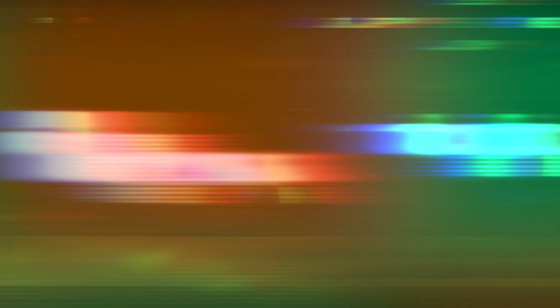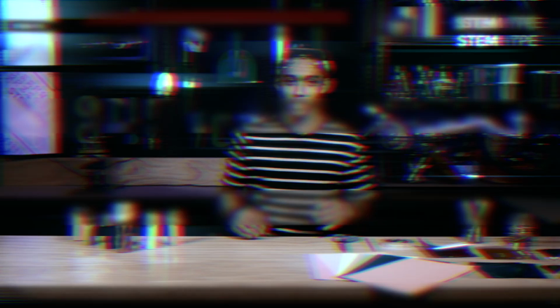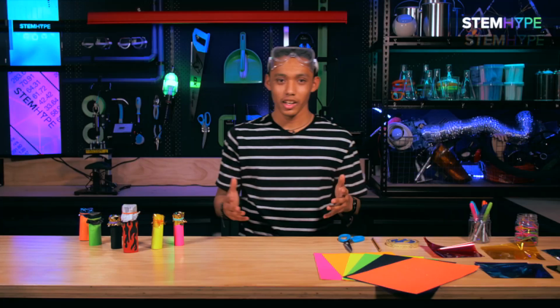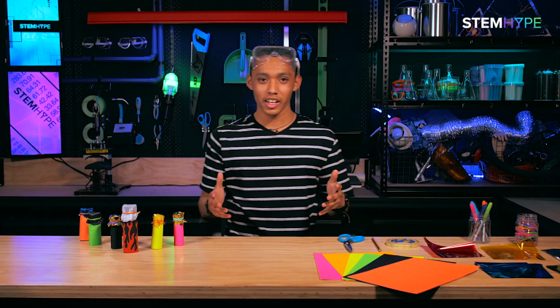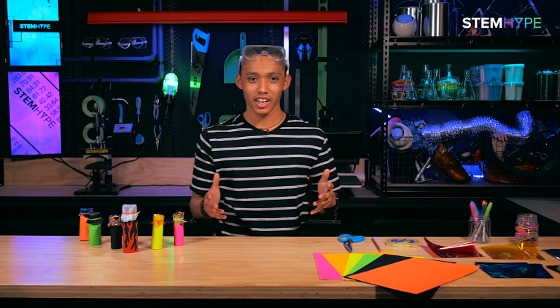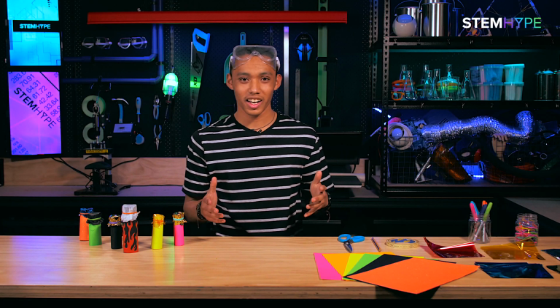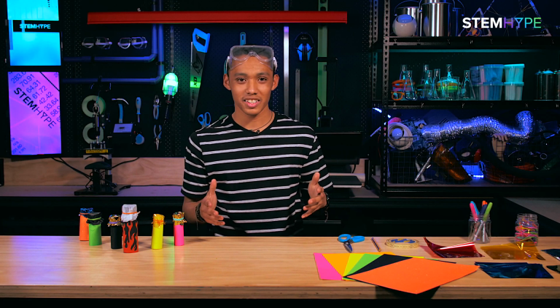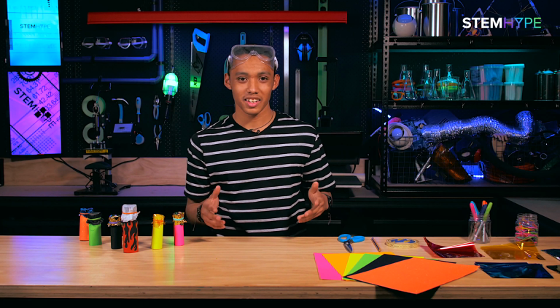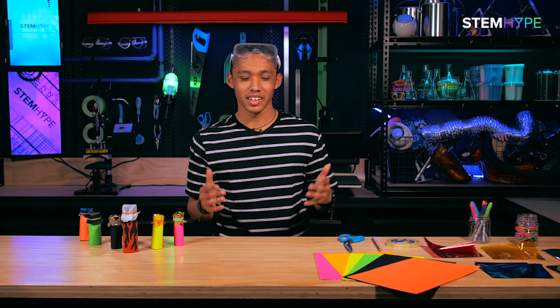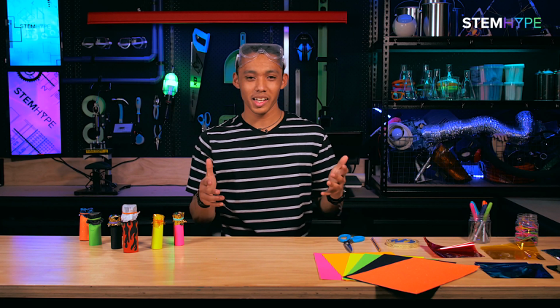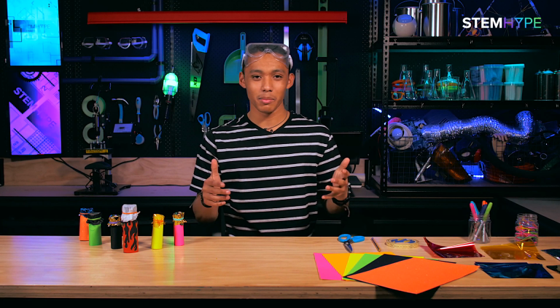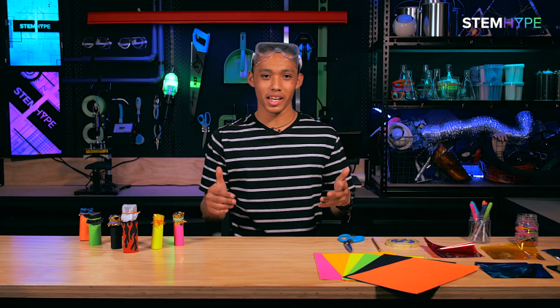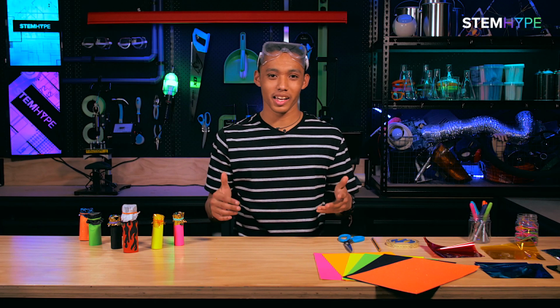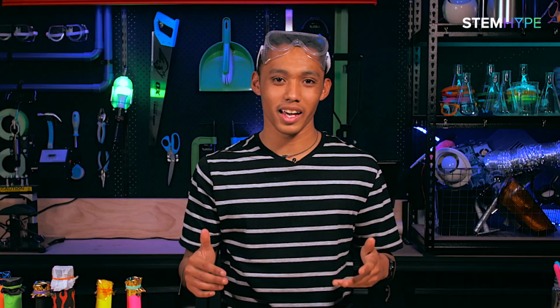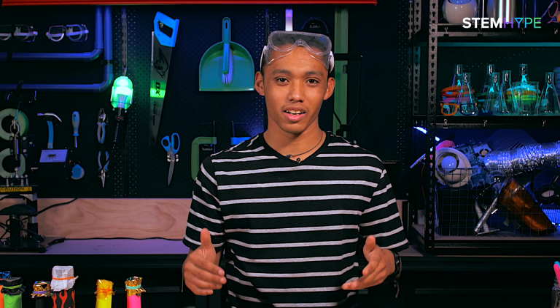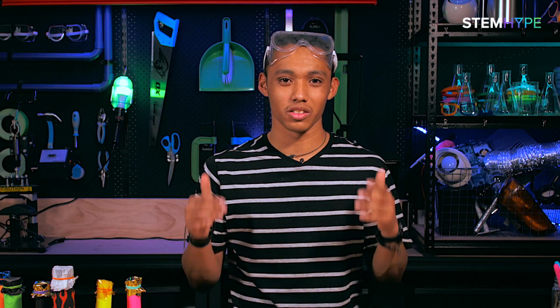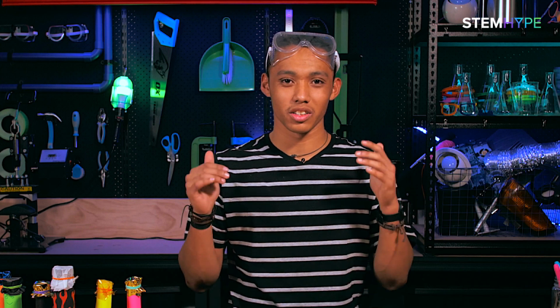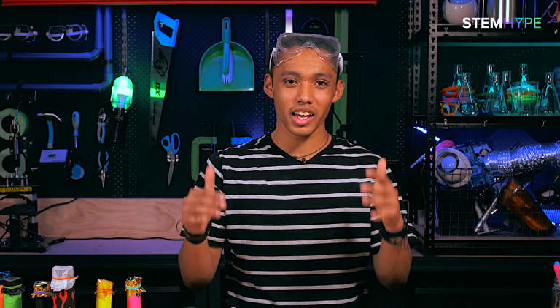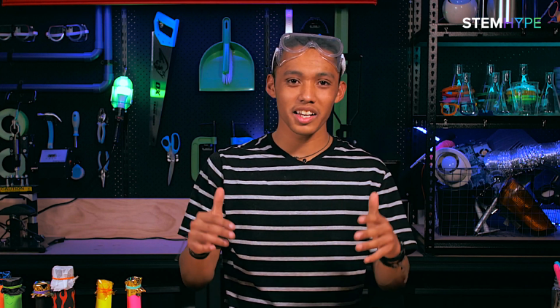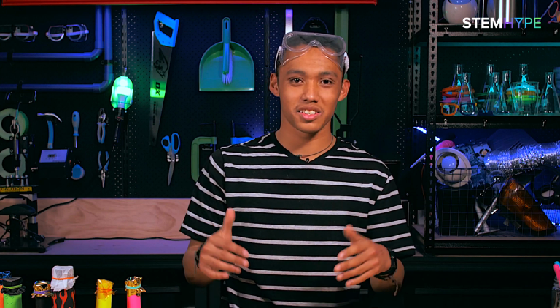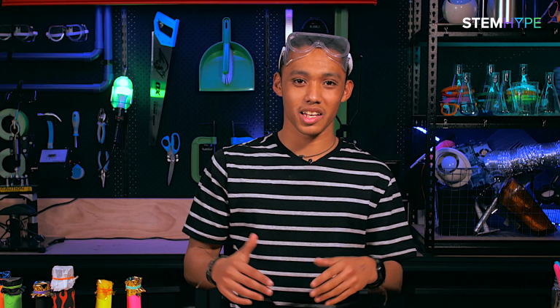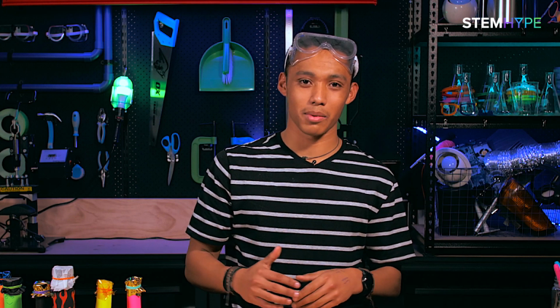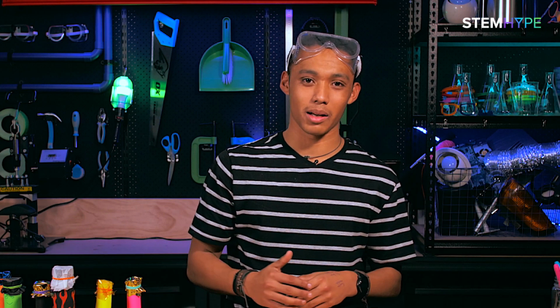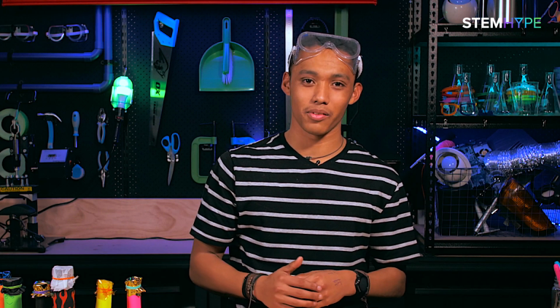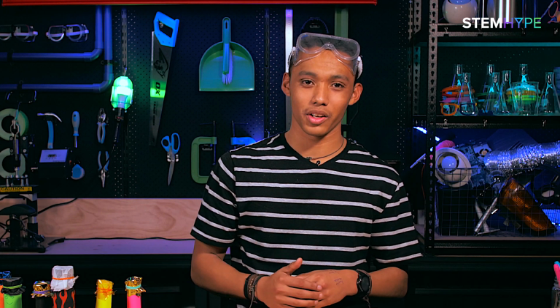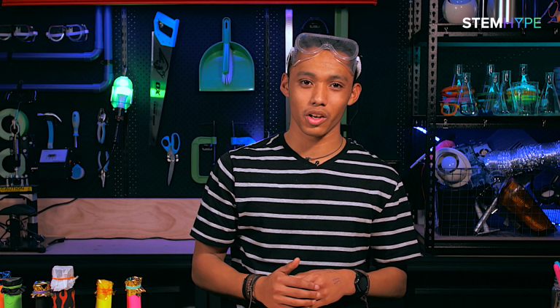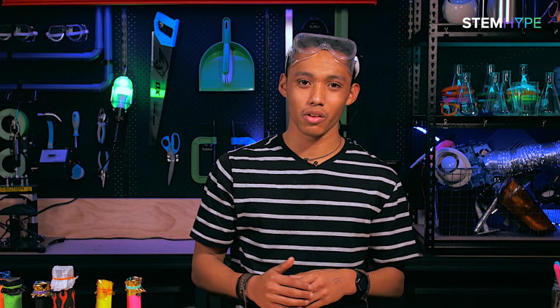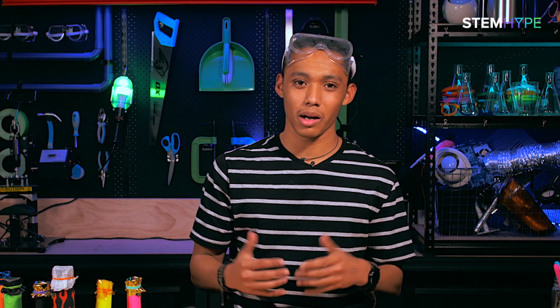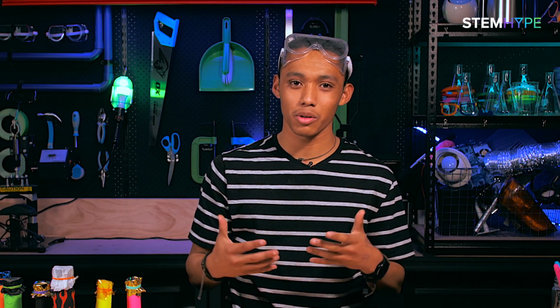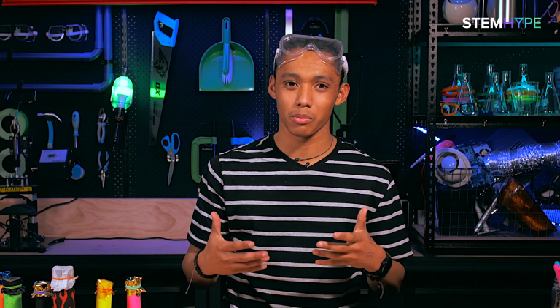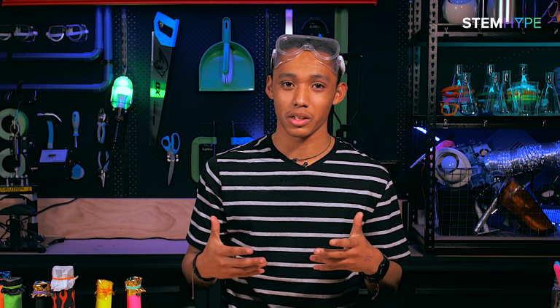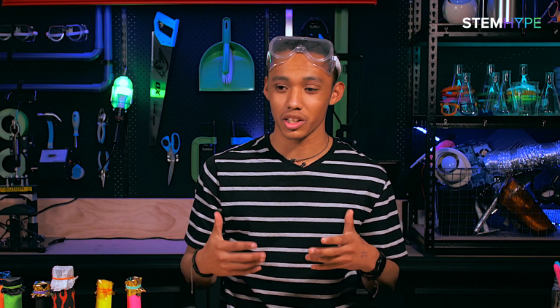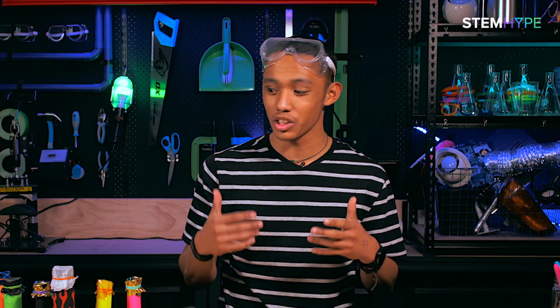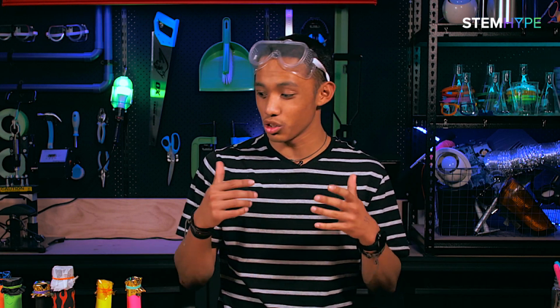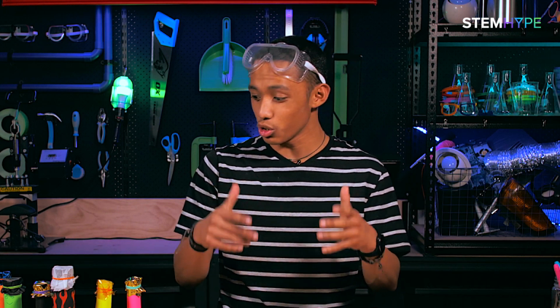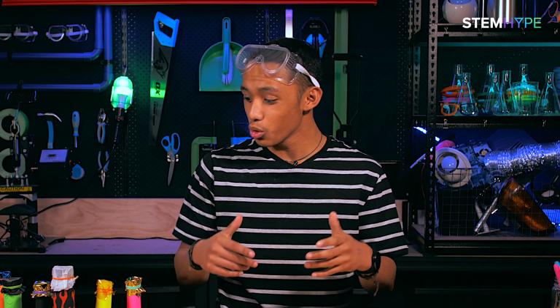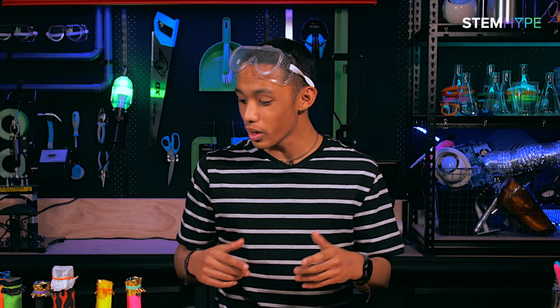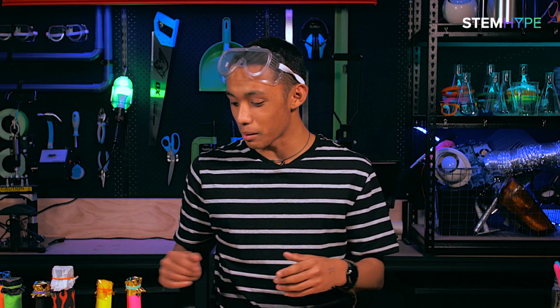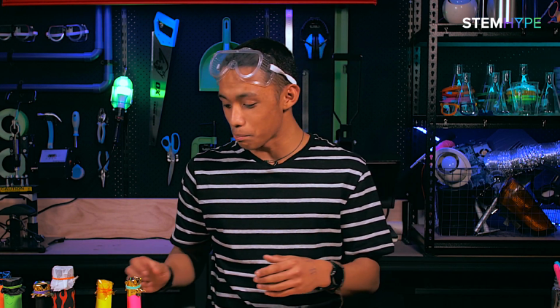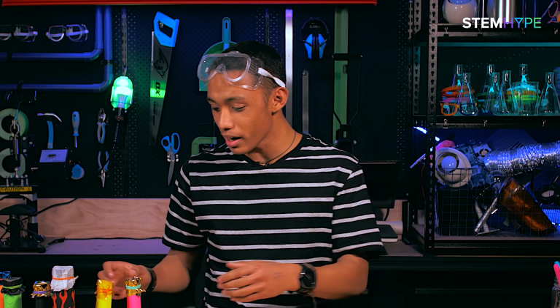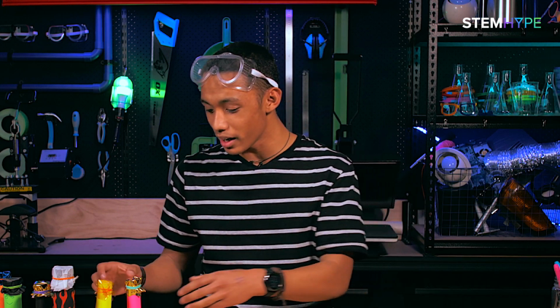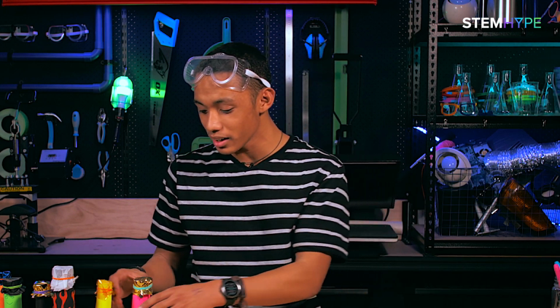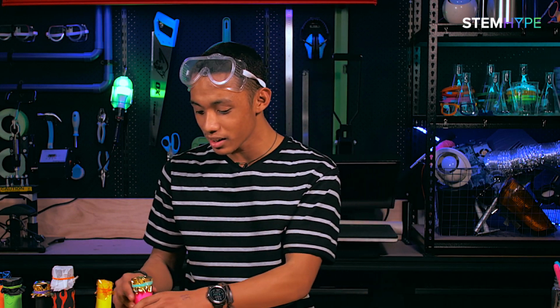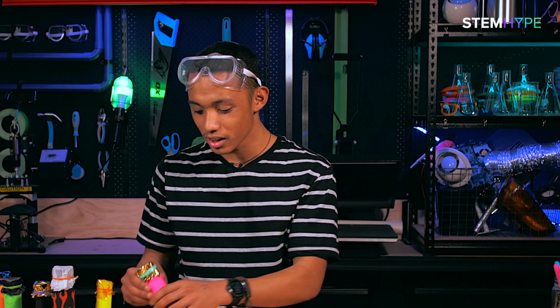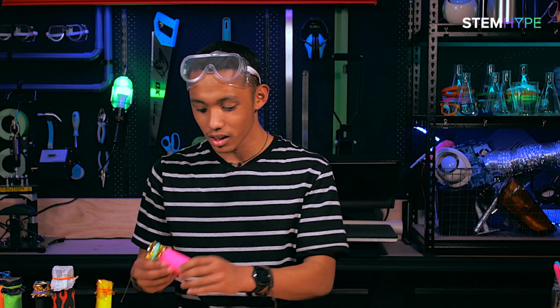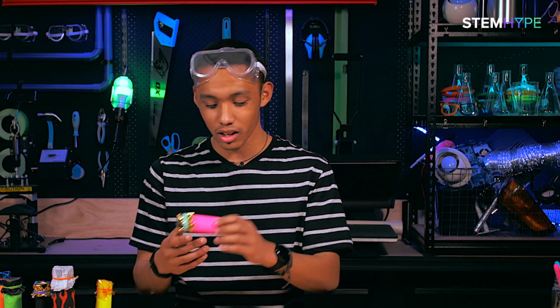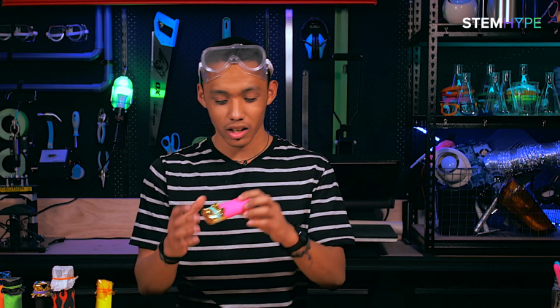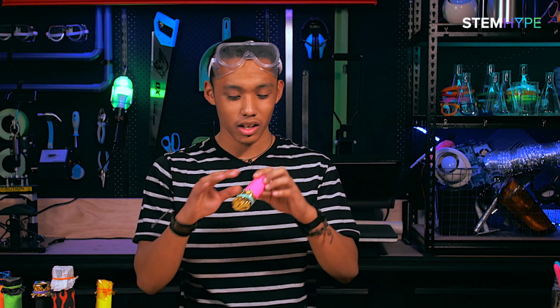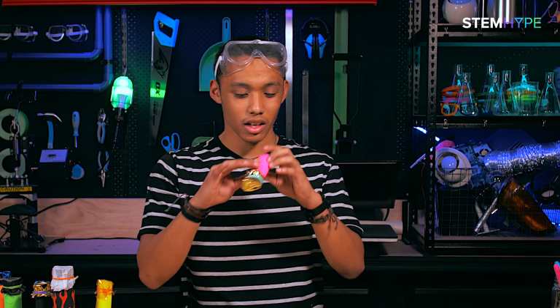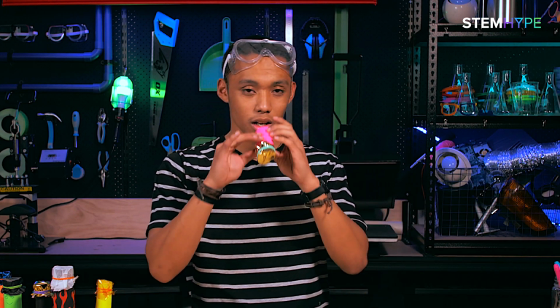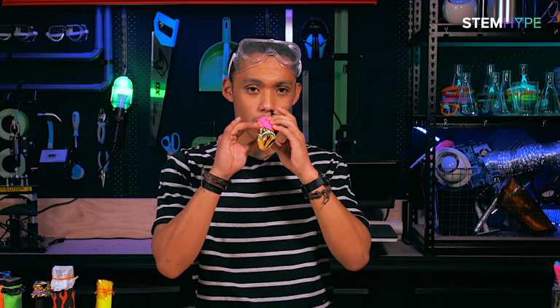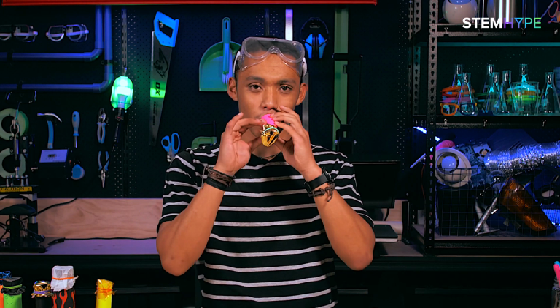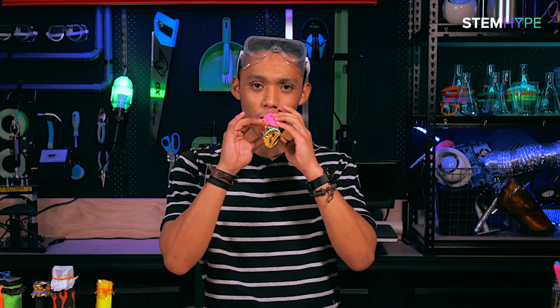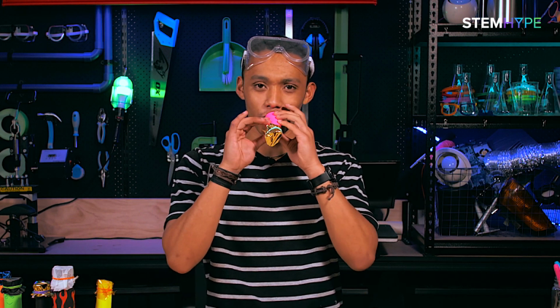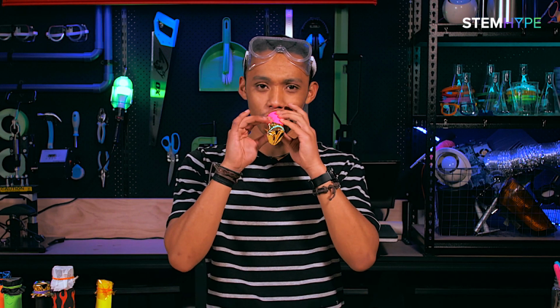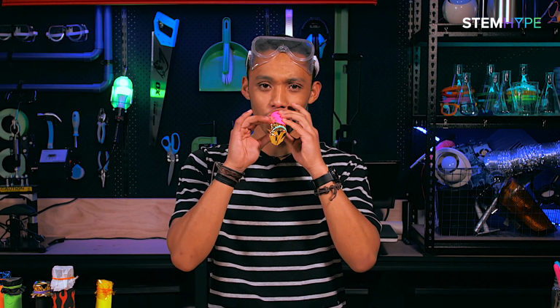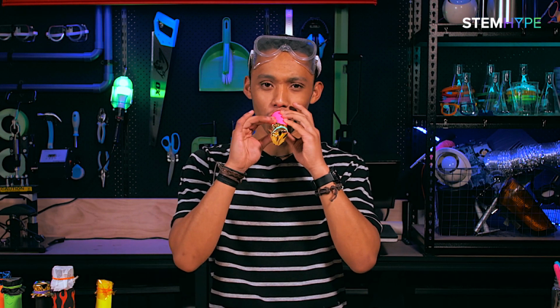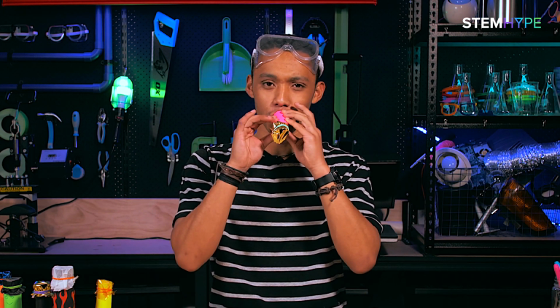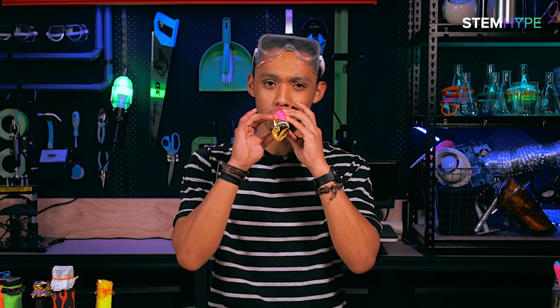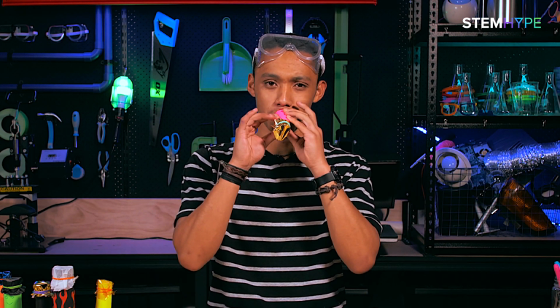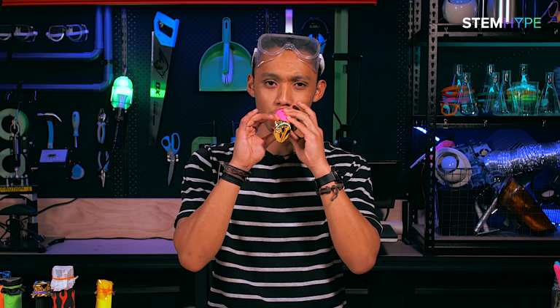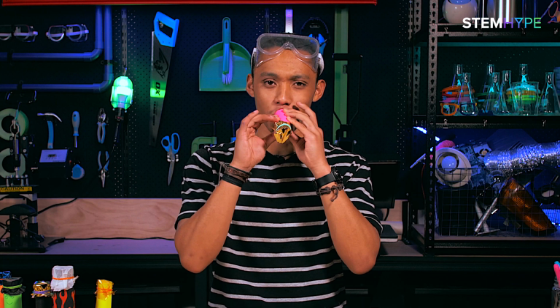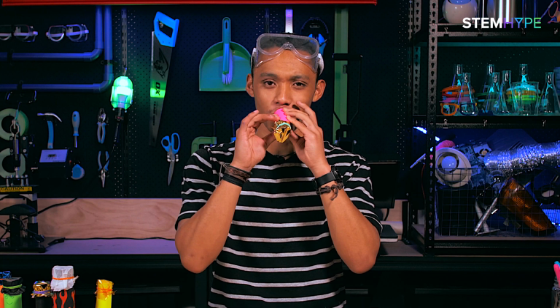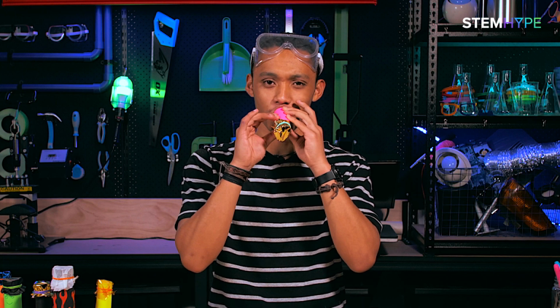Hey guys, Liam here and on today's STEM Hype video I'm gonna be teaching you how to make a voice modifier.